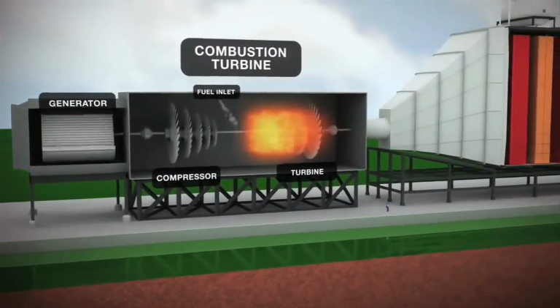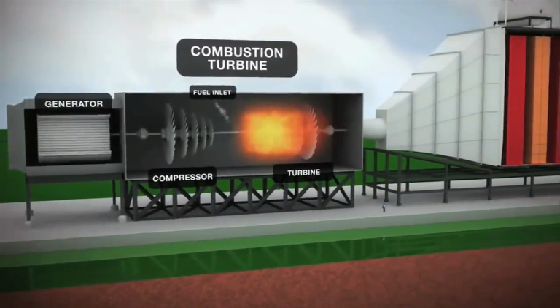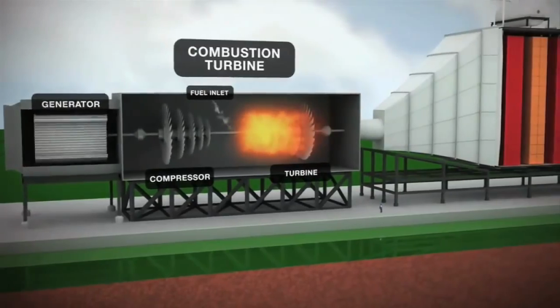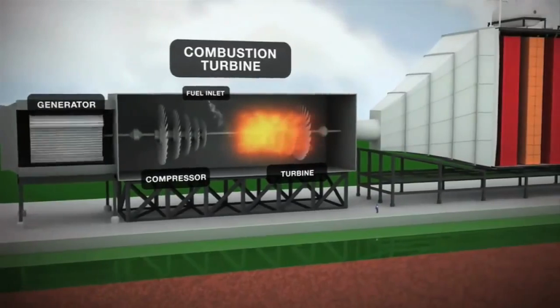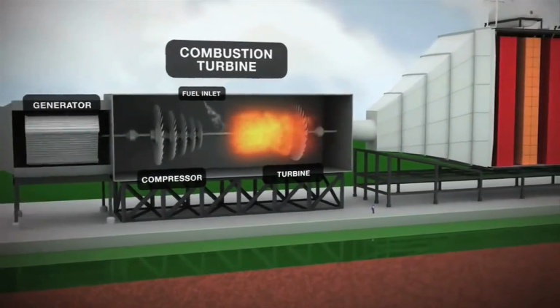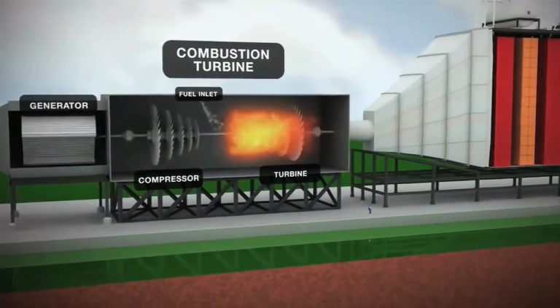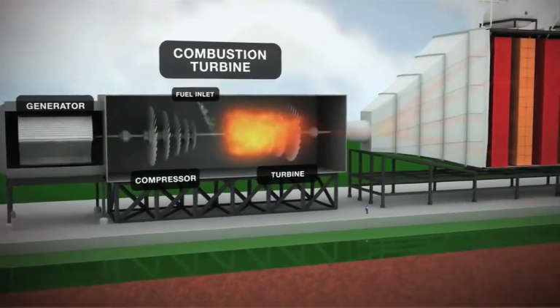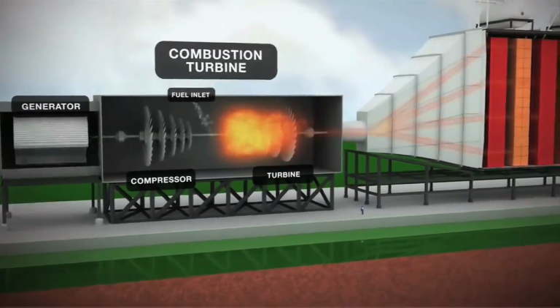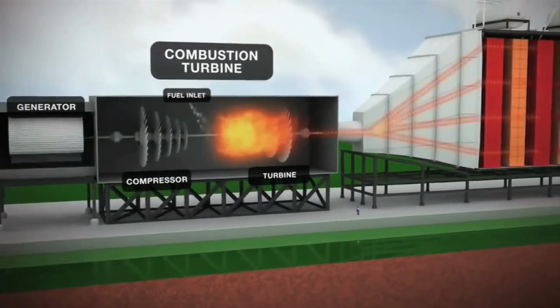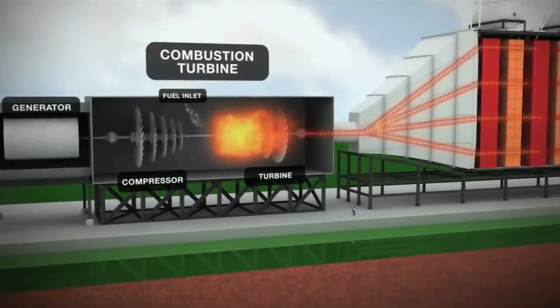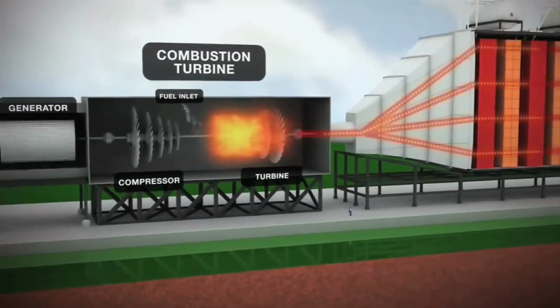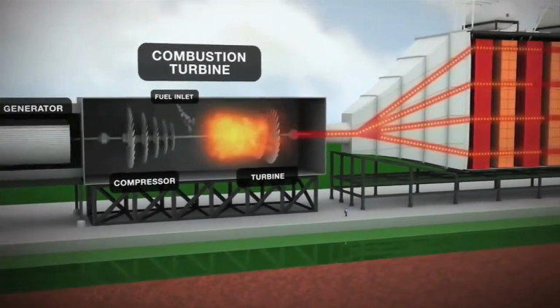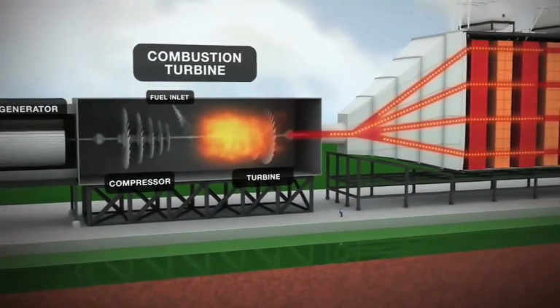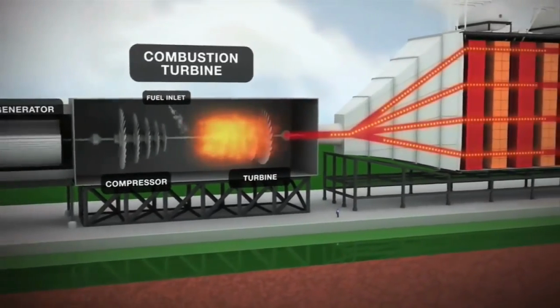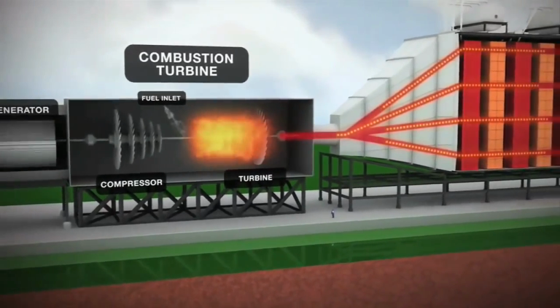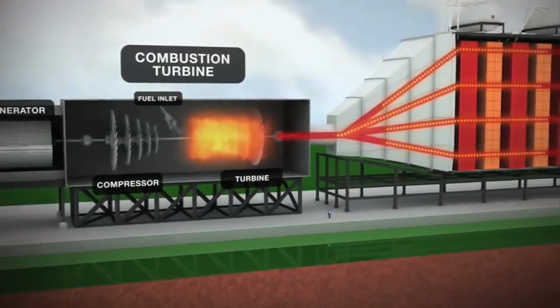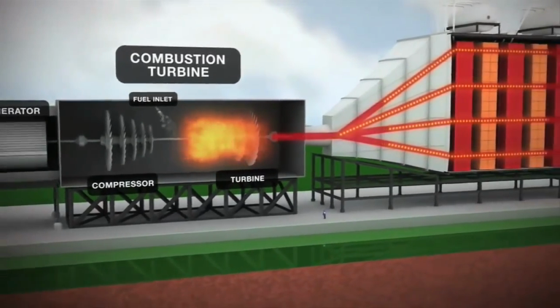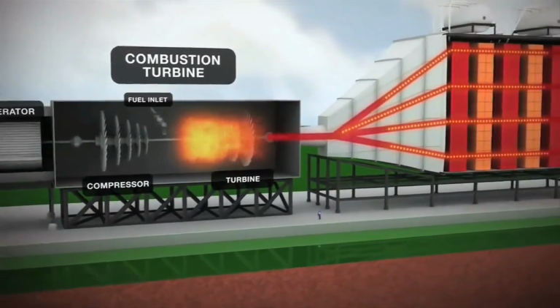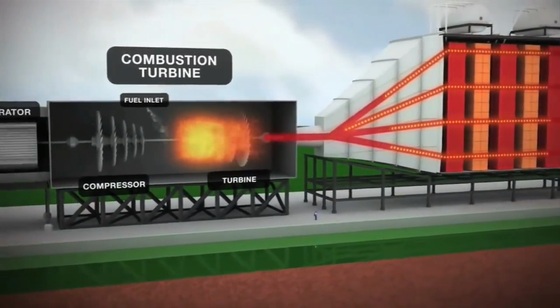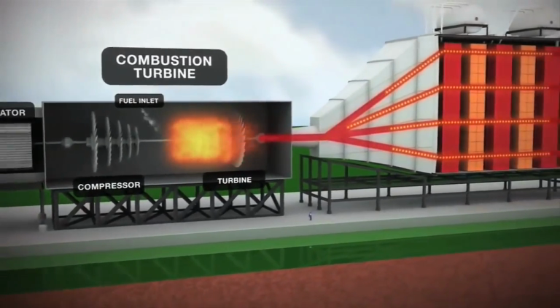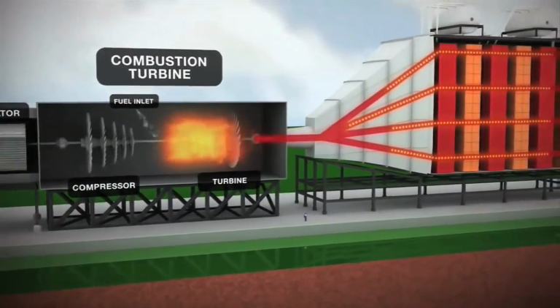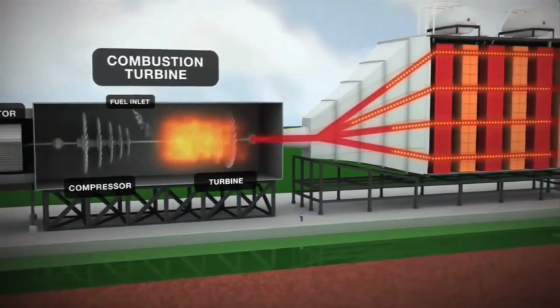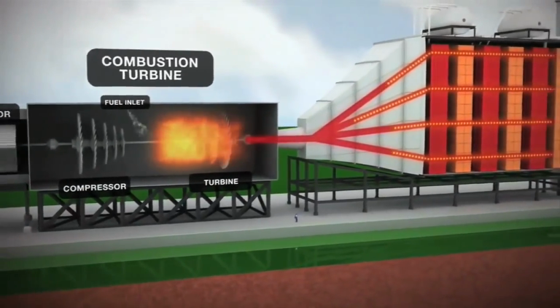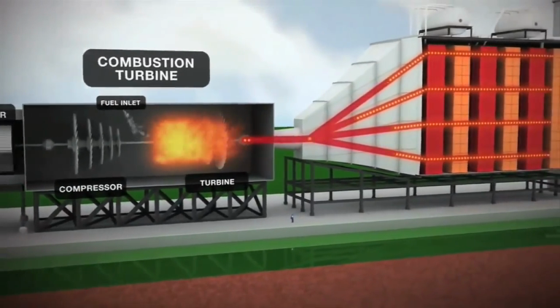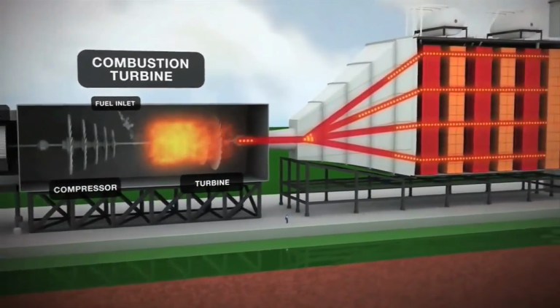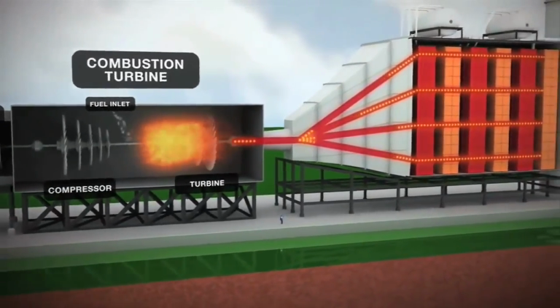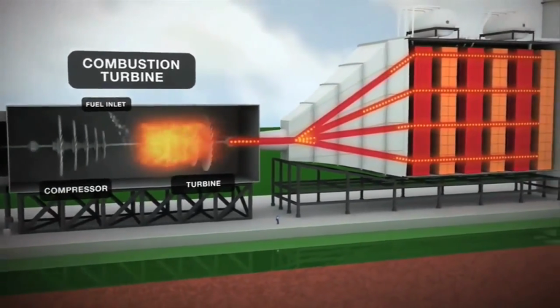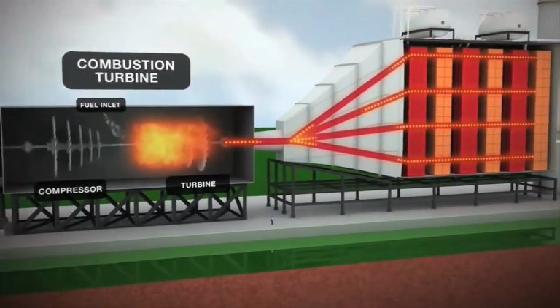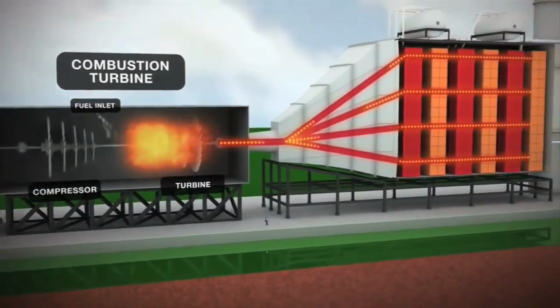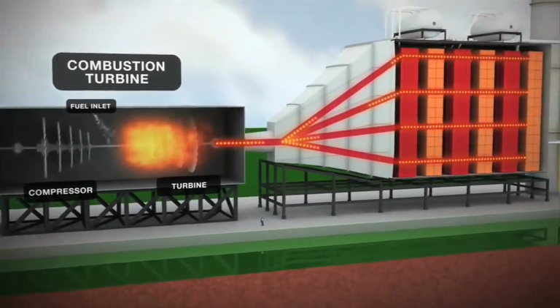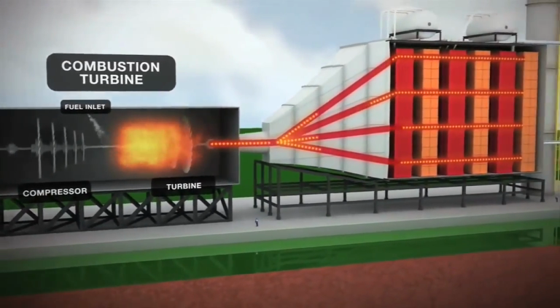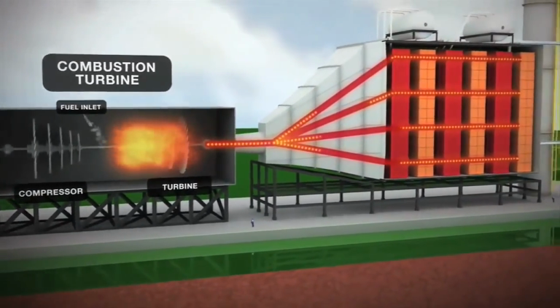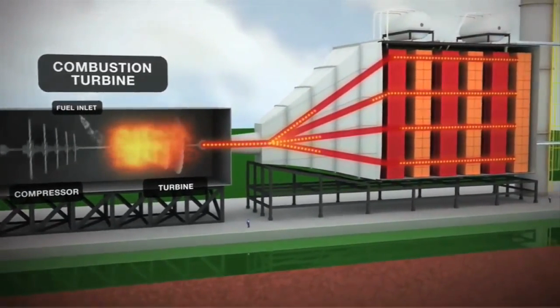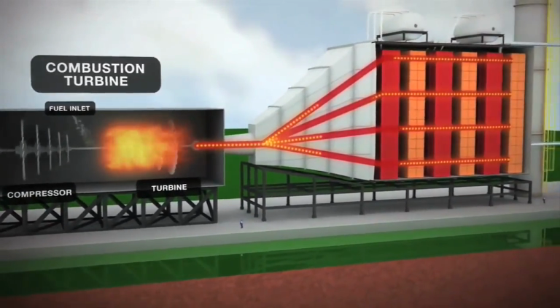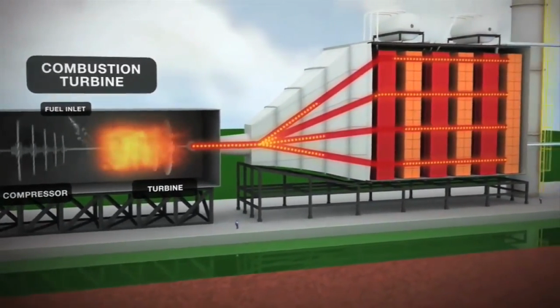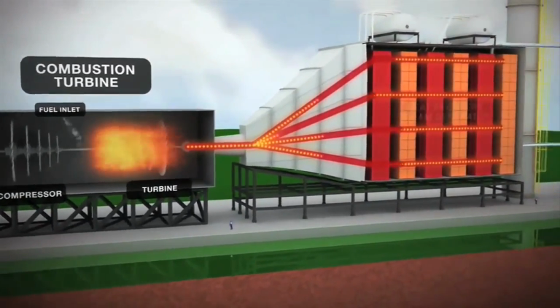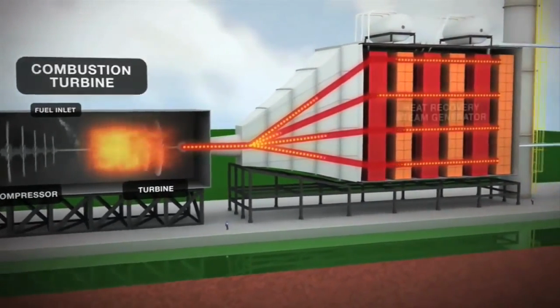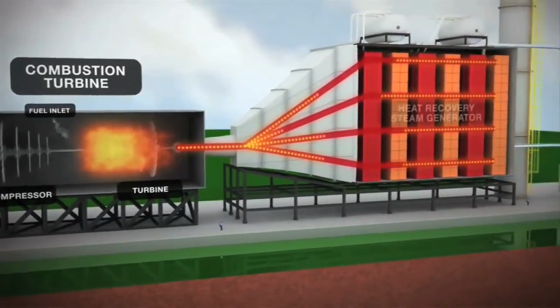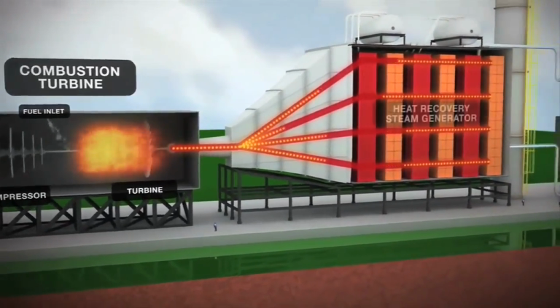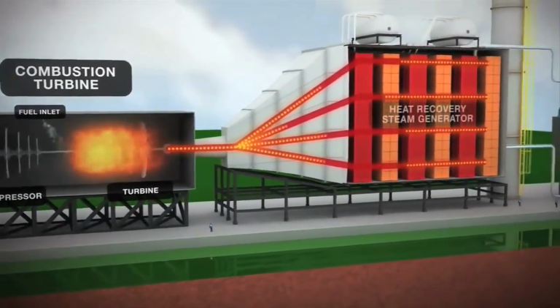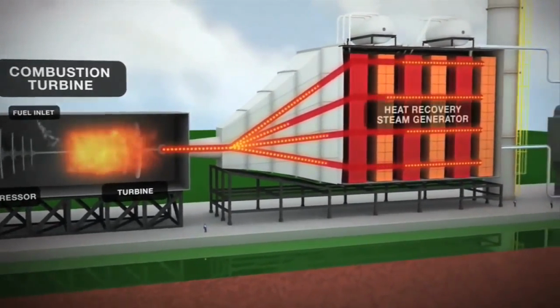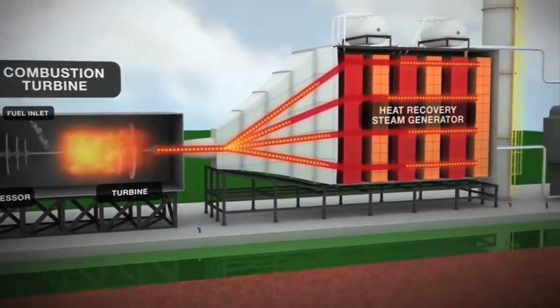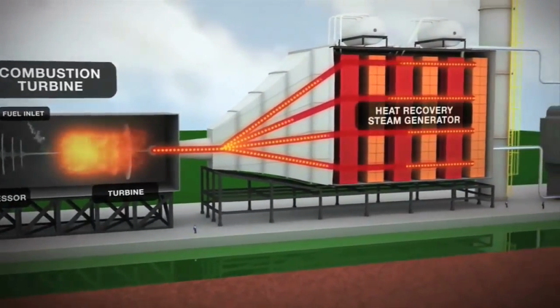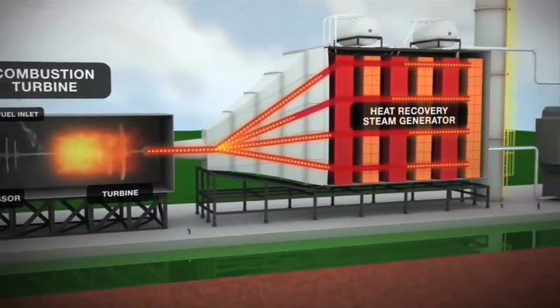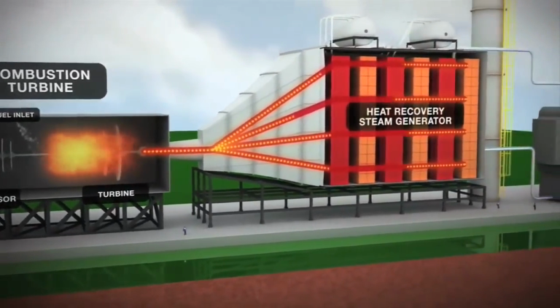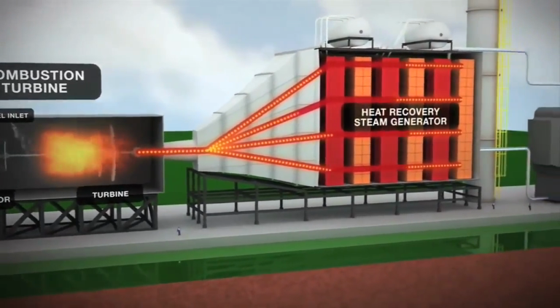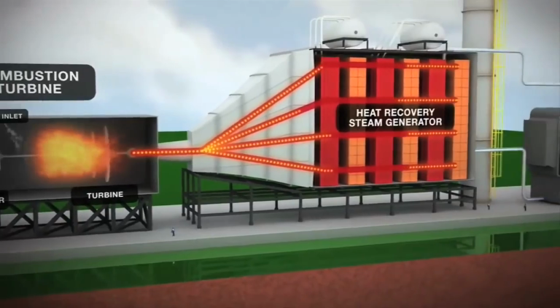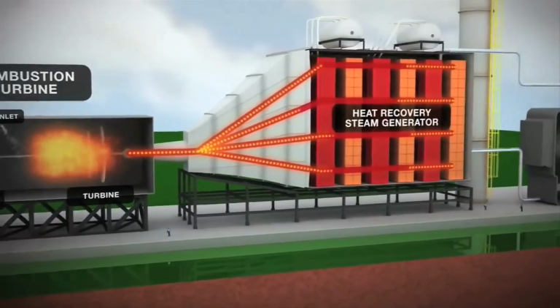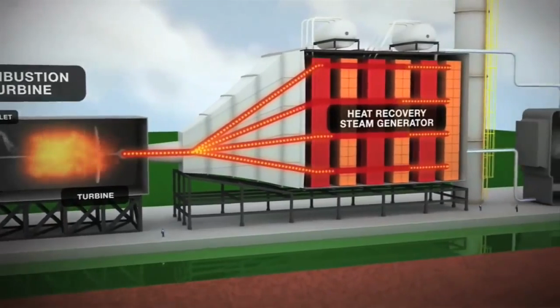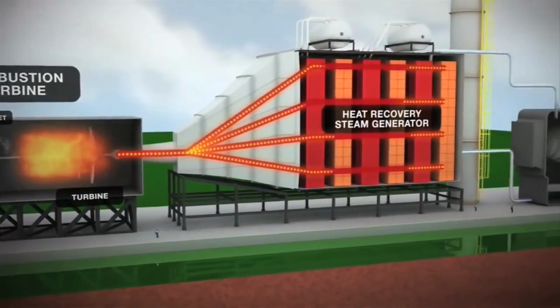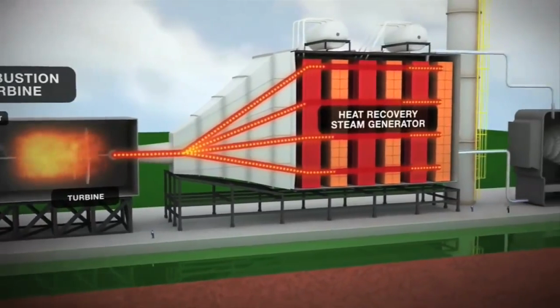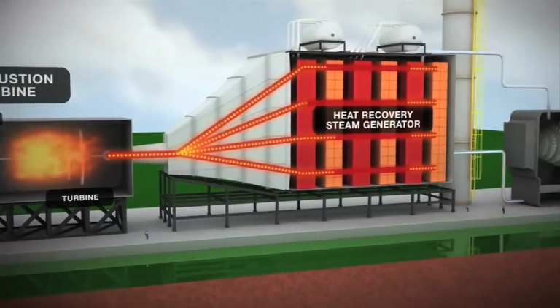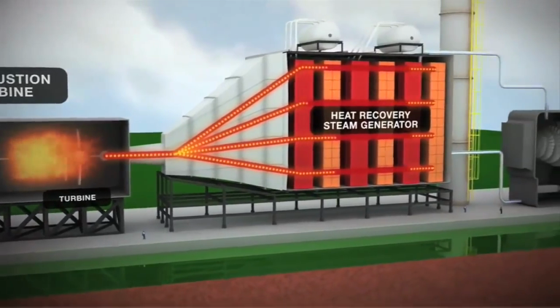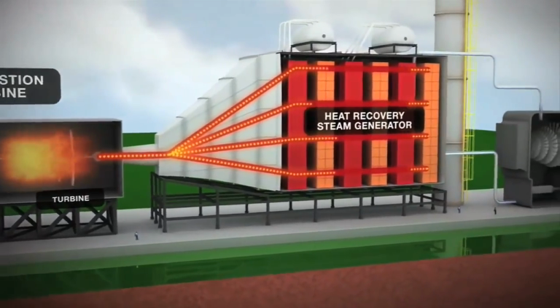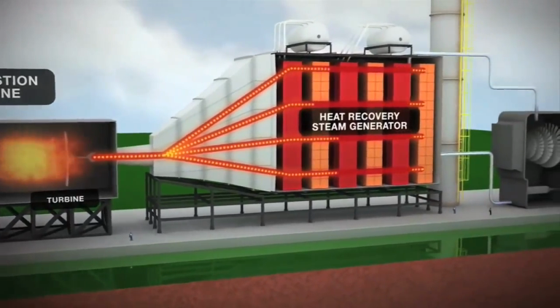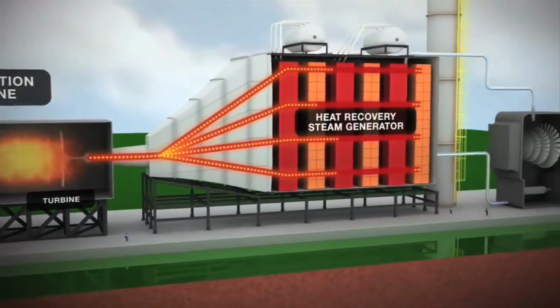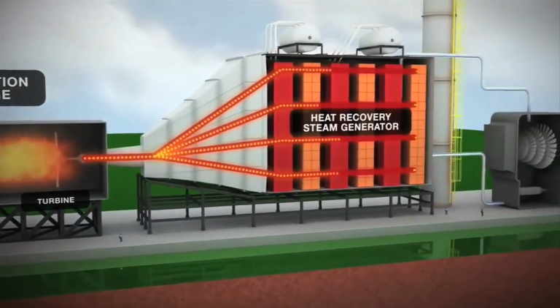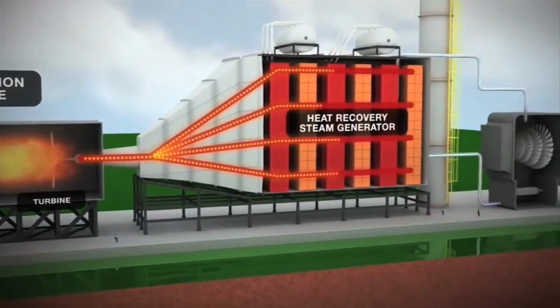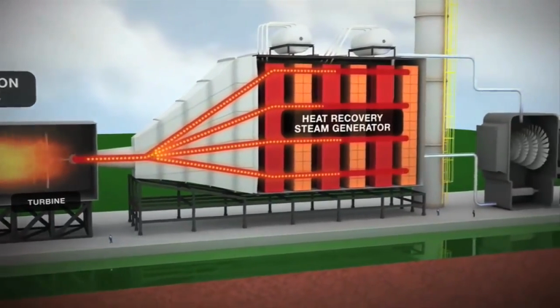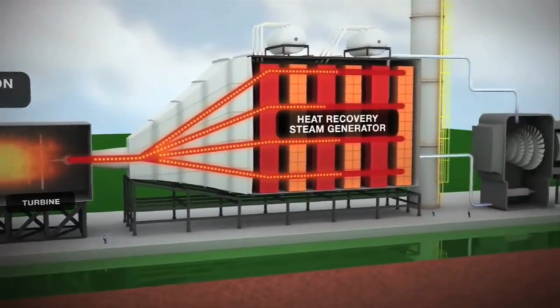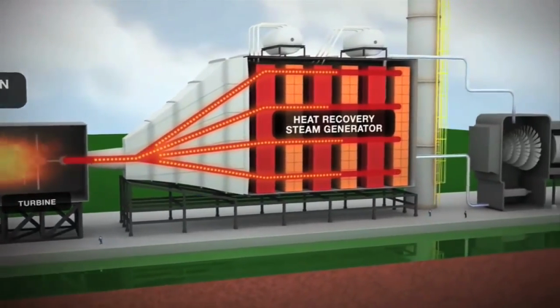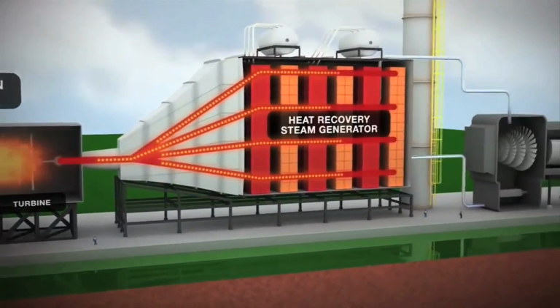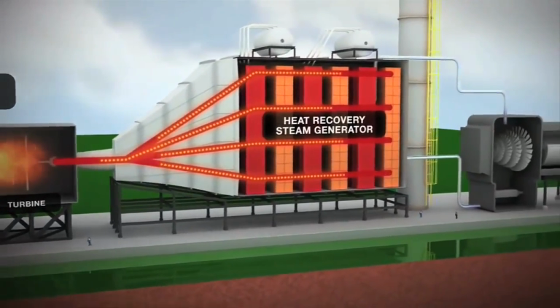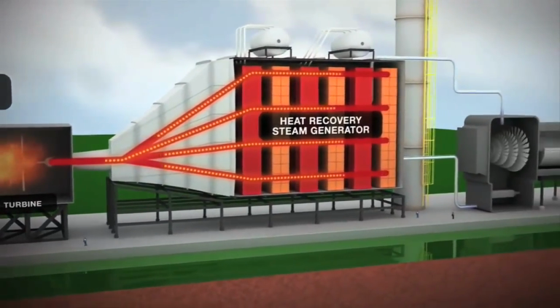Hot exhaust, normally lost during this process, is captured and routed through the two heat recovery steam generators.